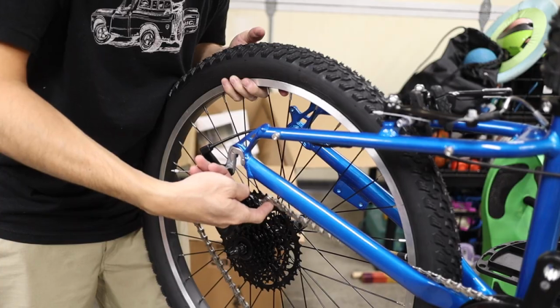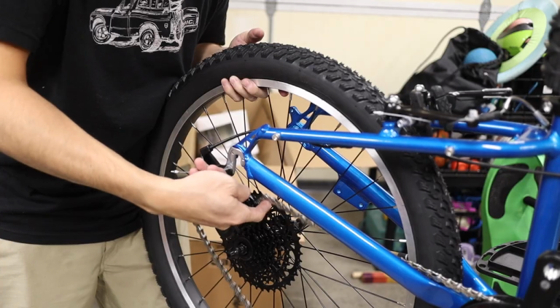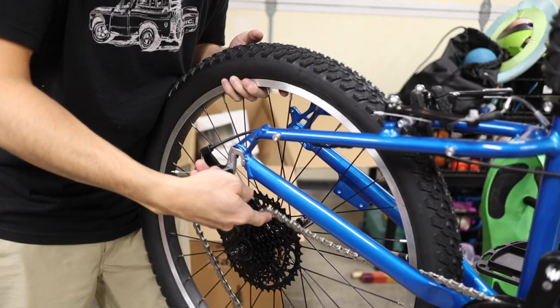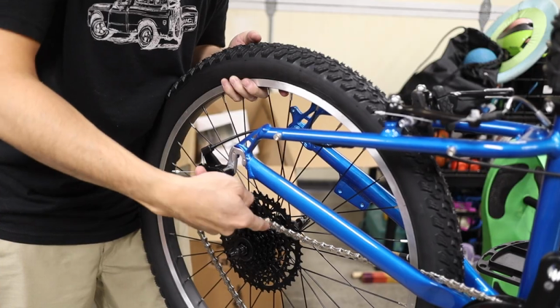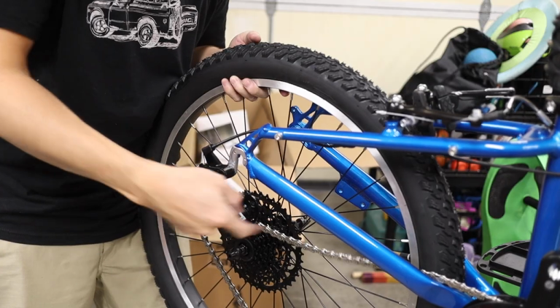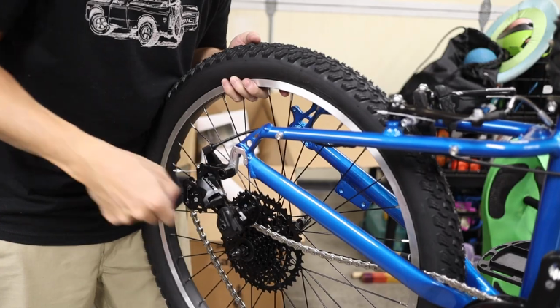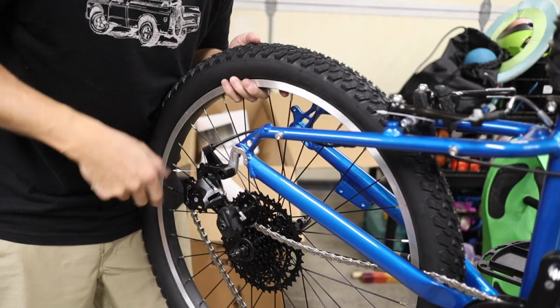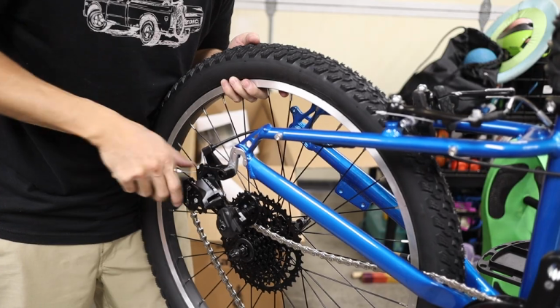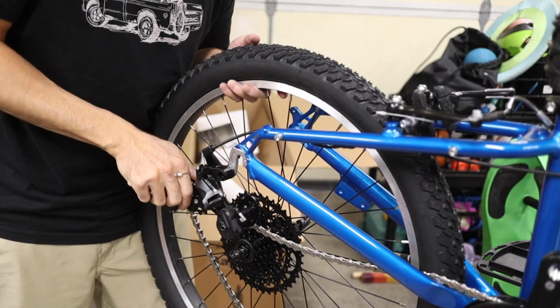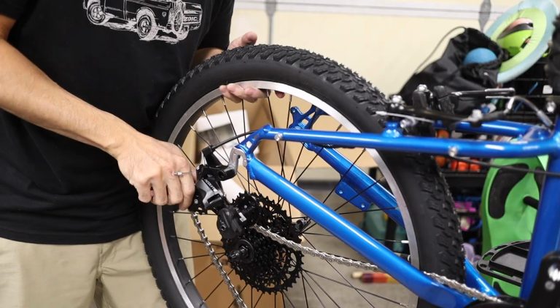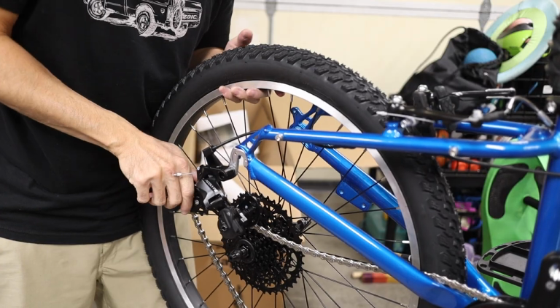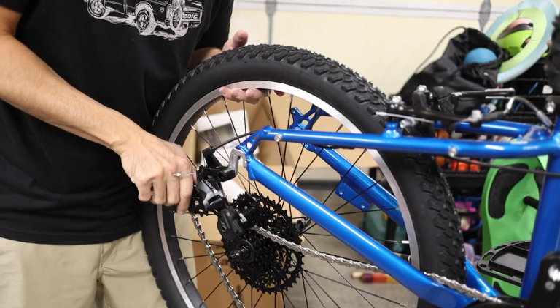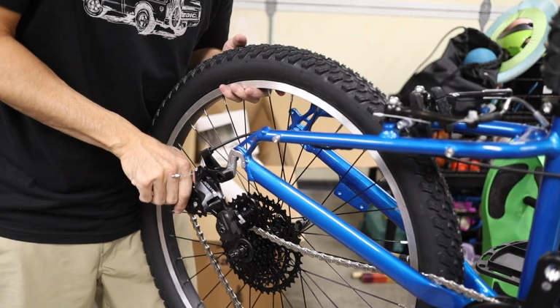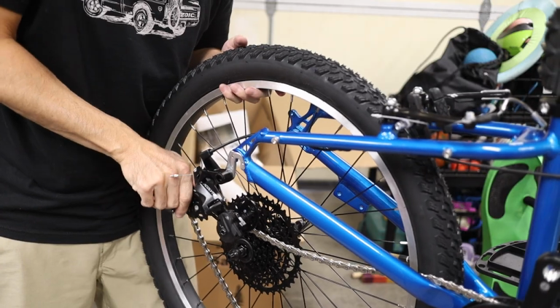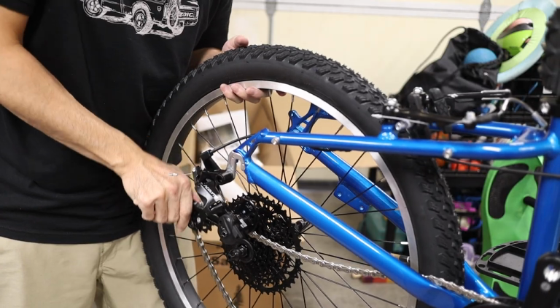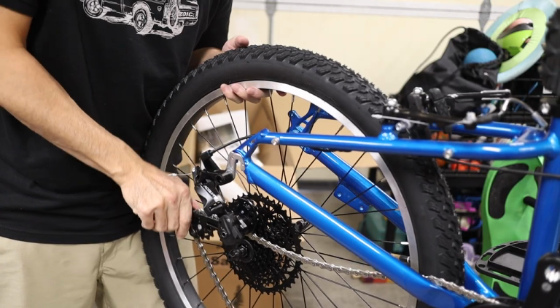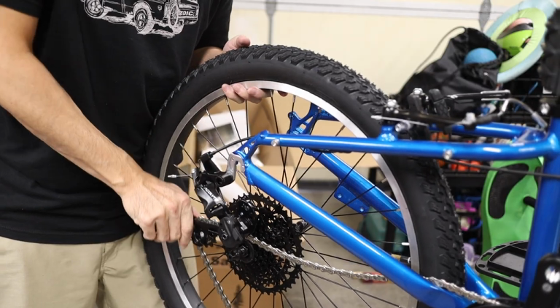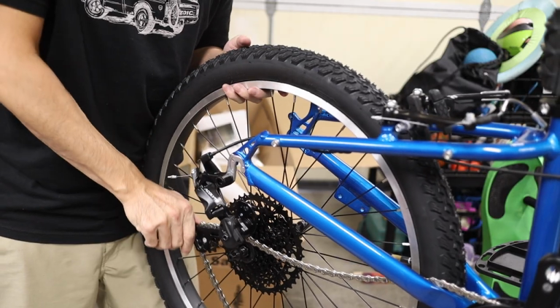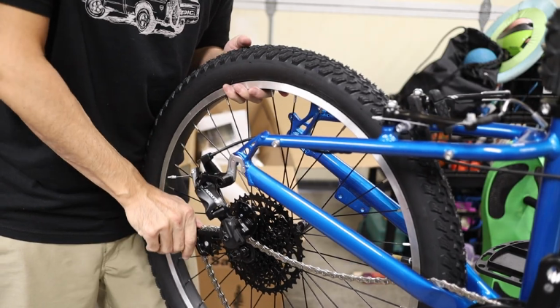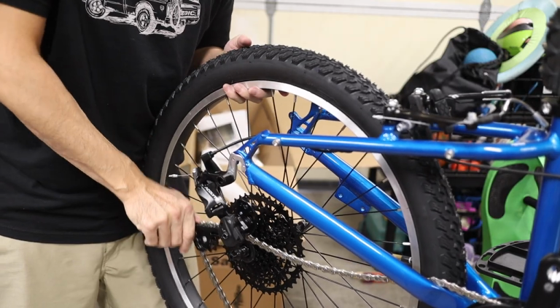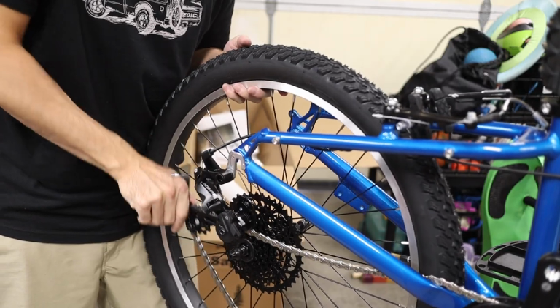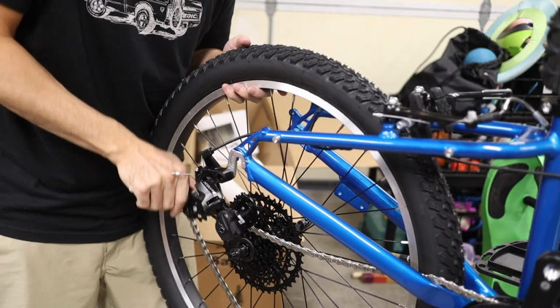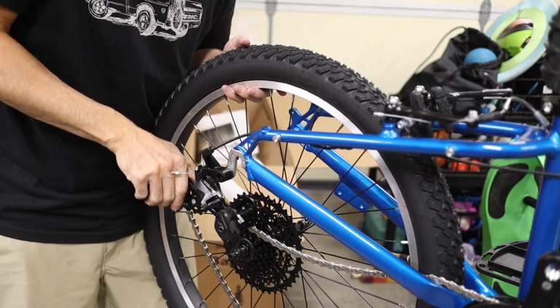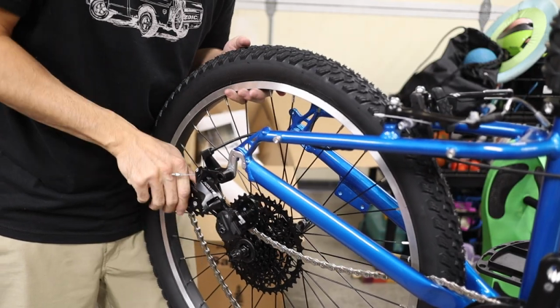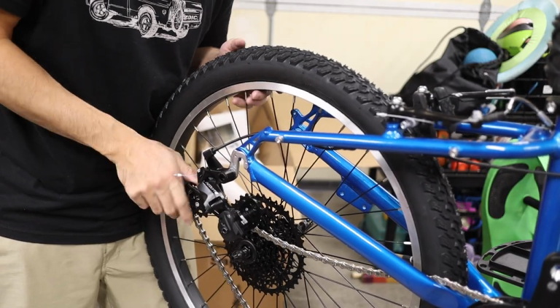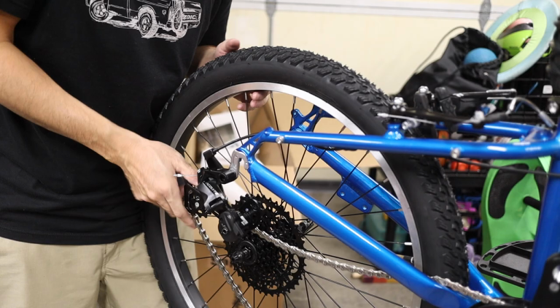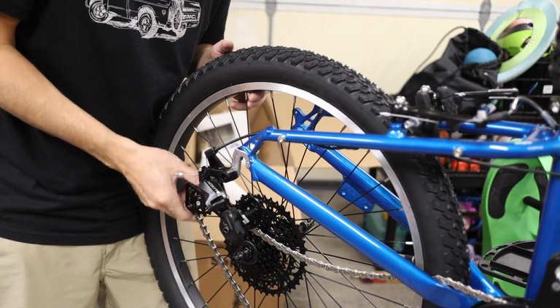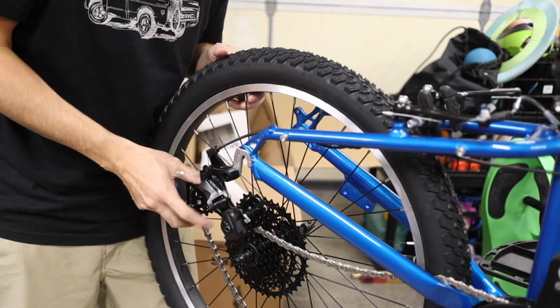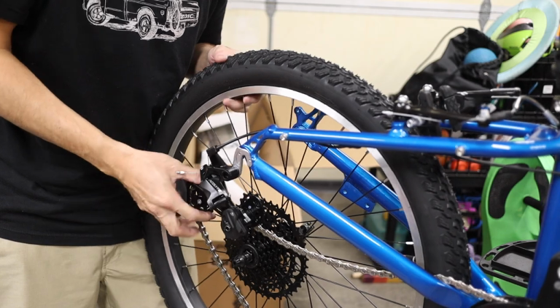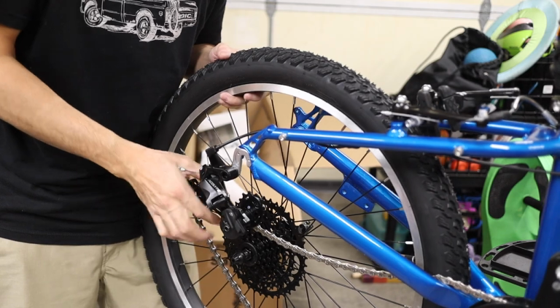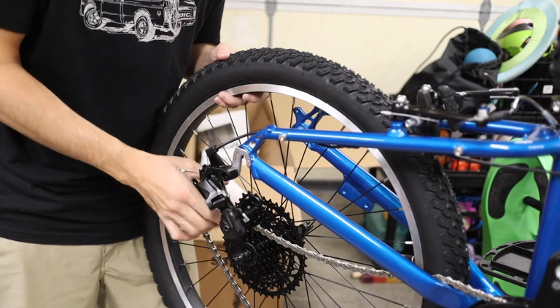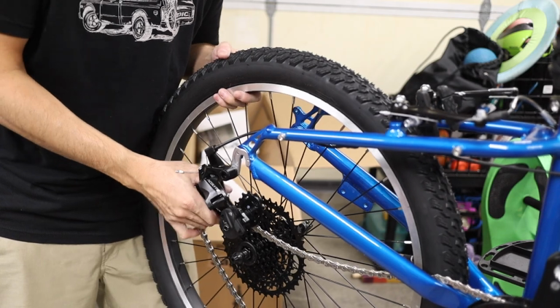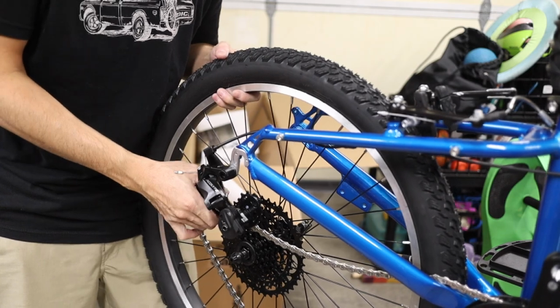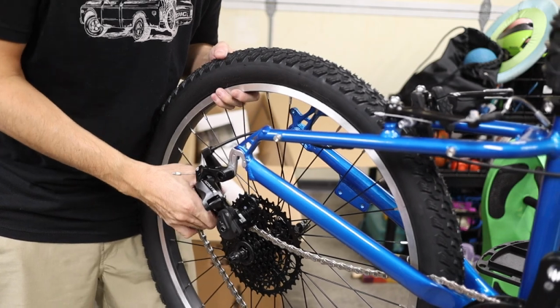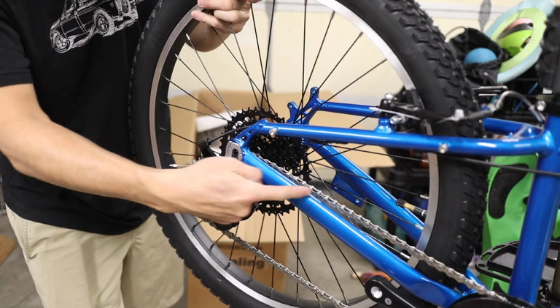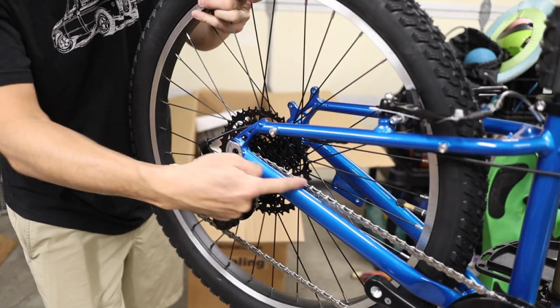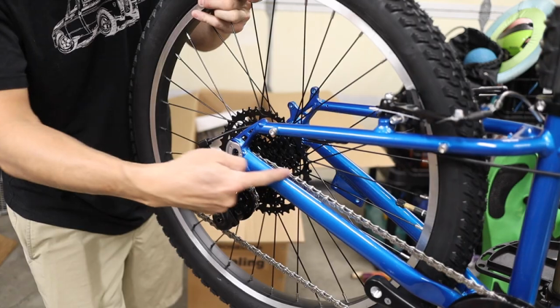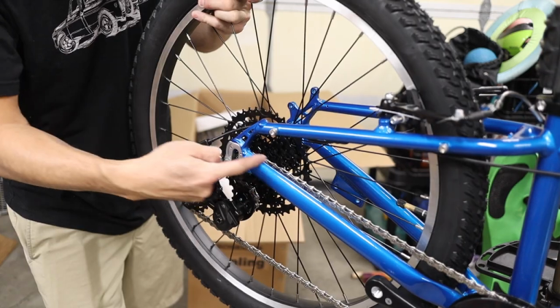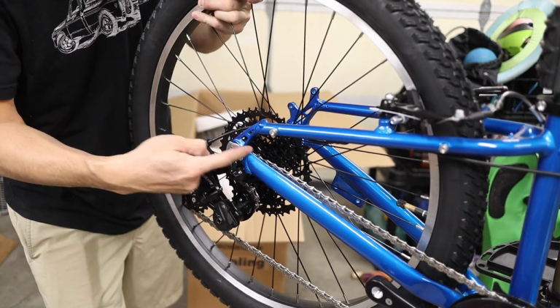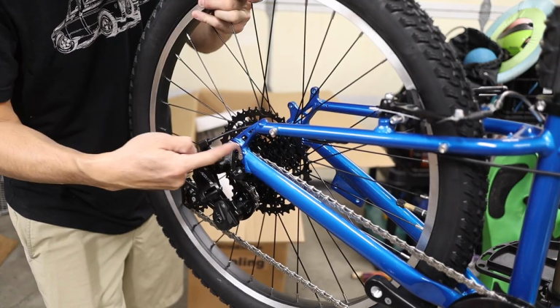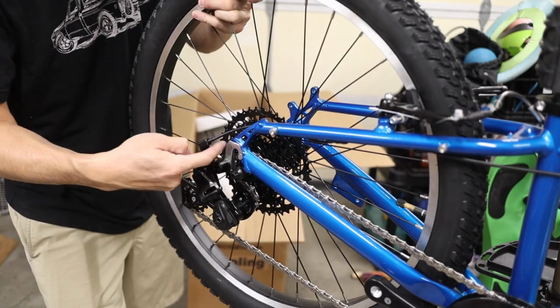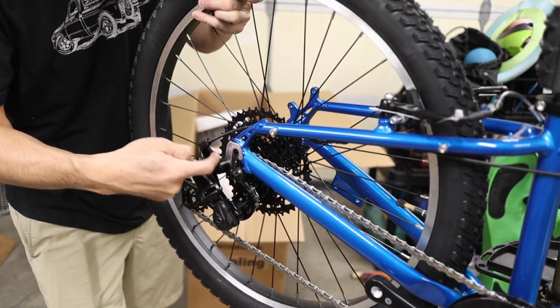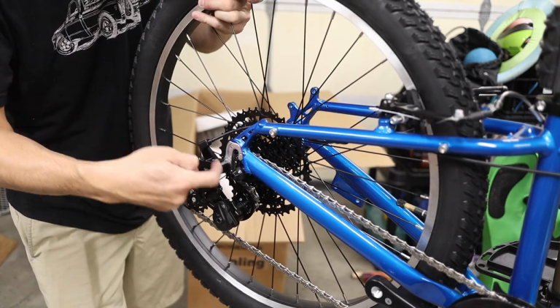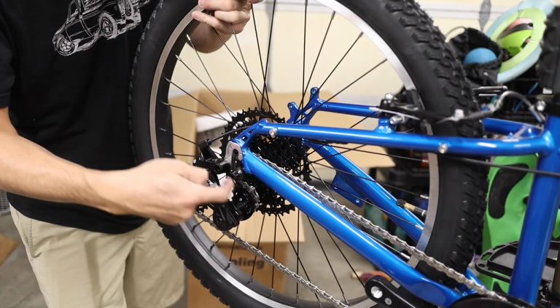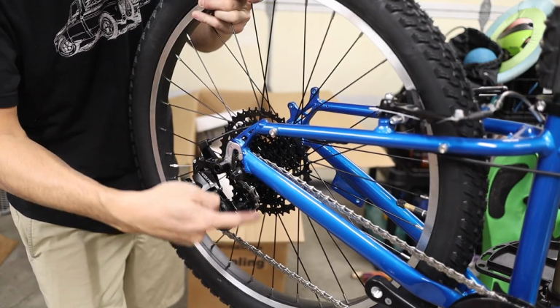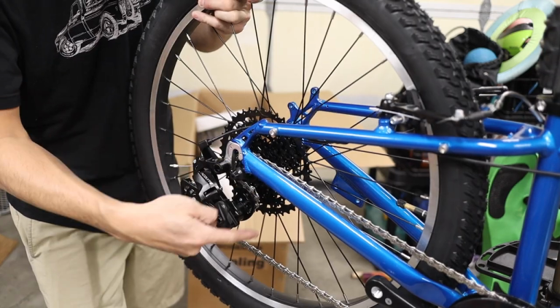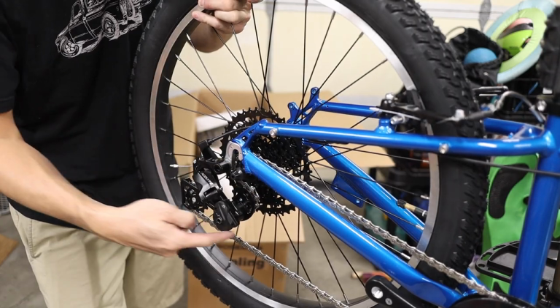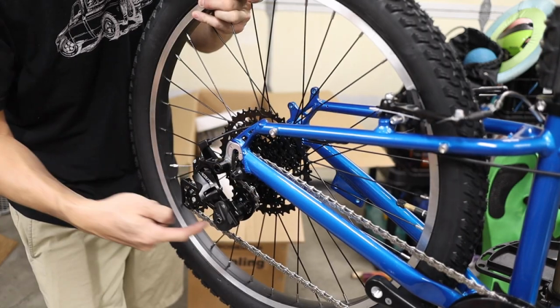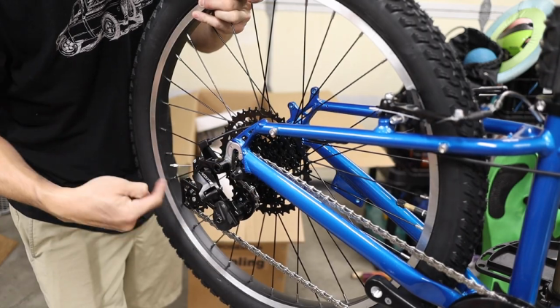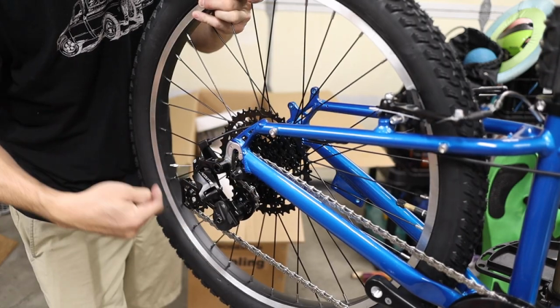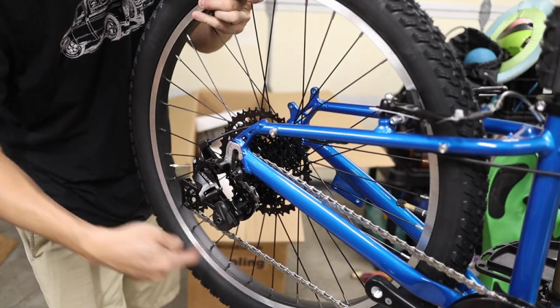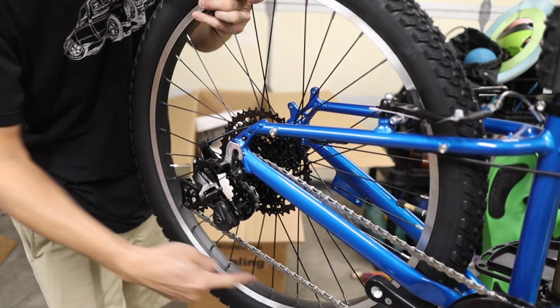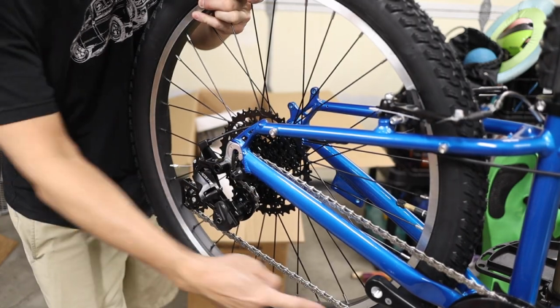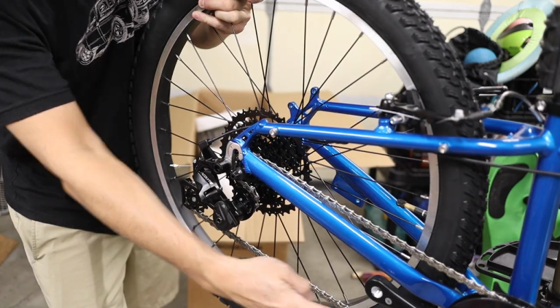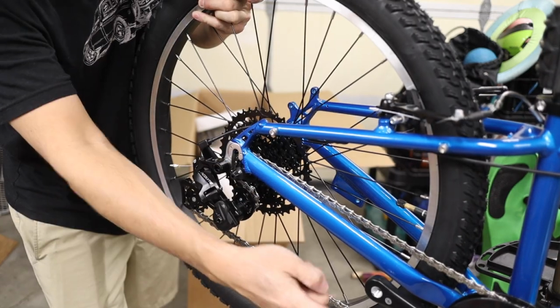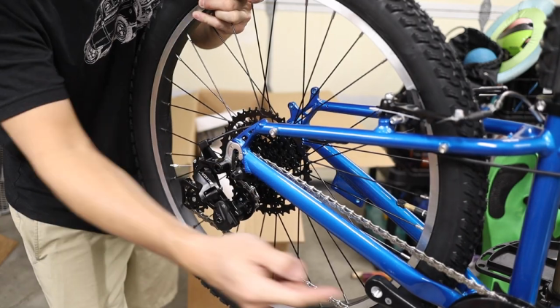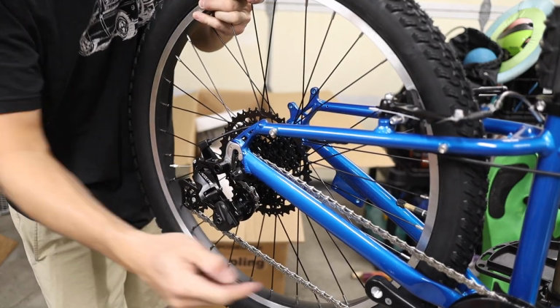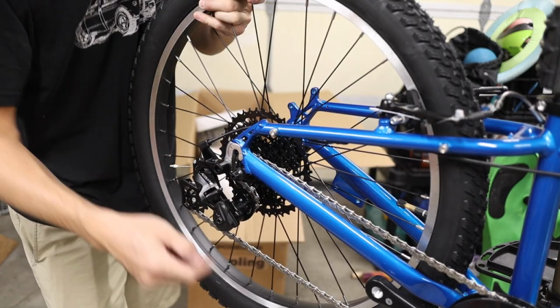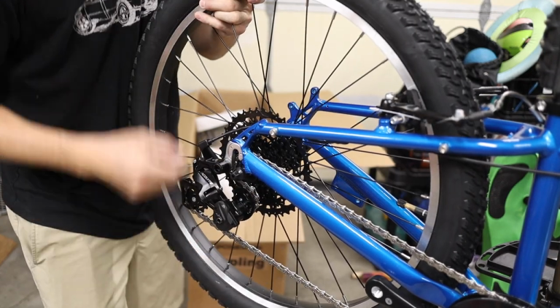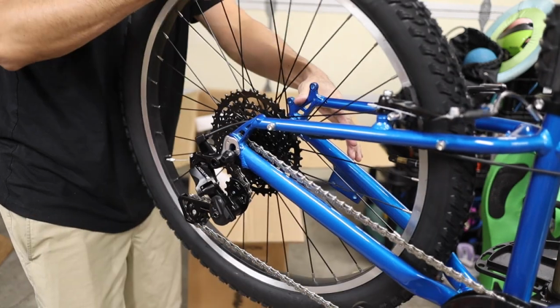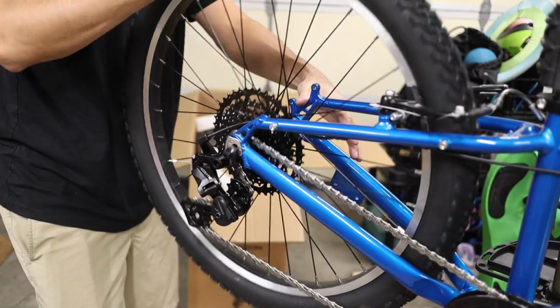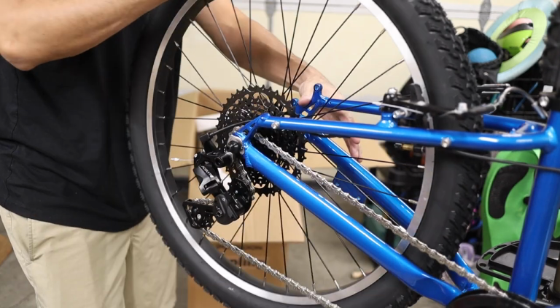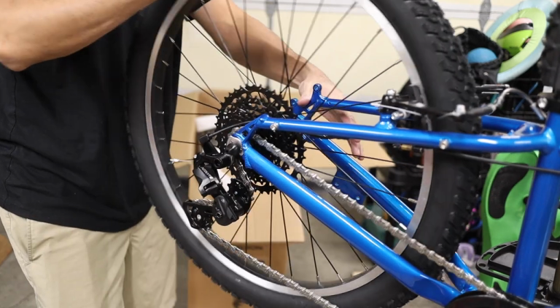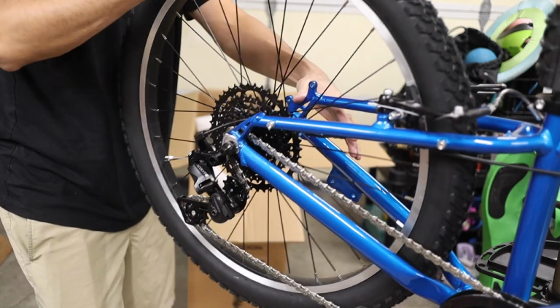The wheel installation process is the same for the rear wheel, with the only difference being that you want to first feed the chain over the cassette as shown.